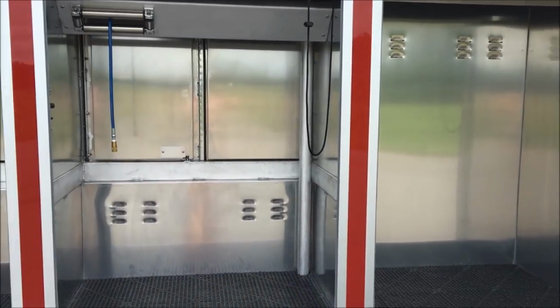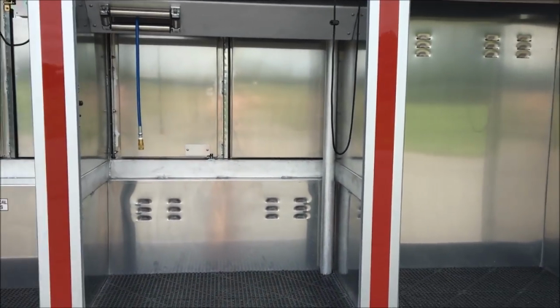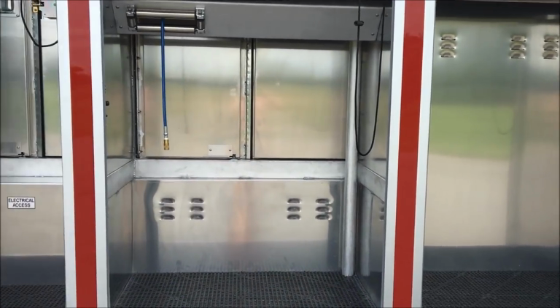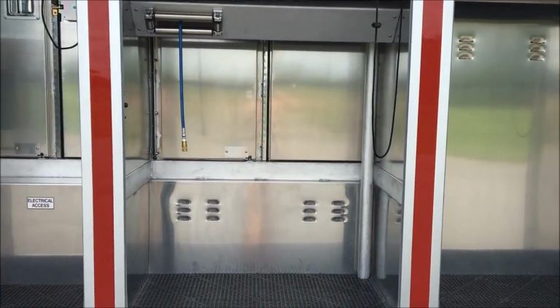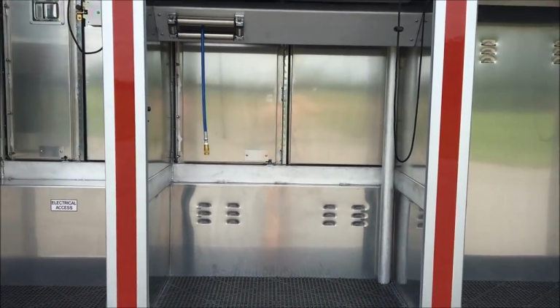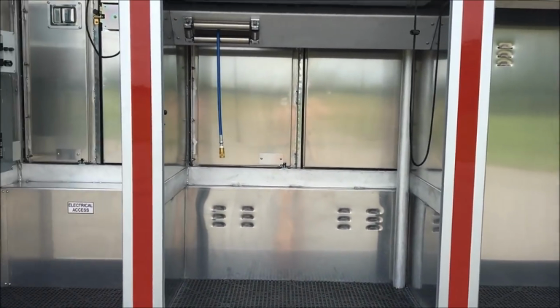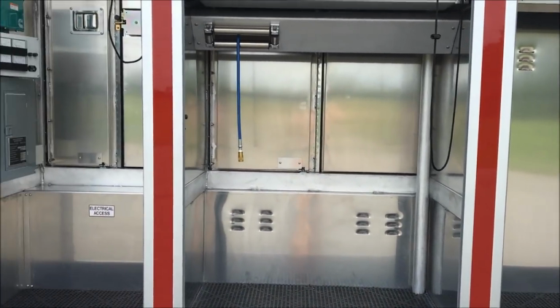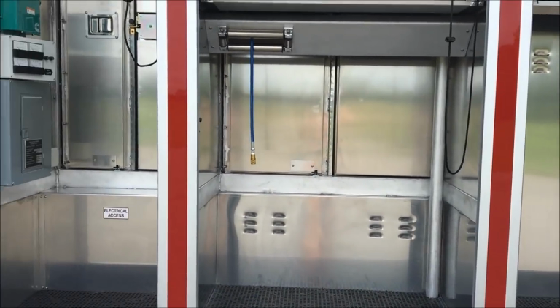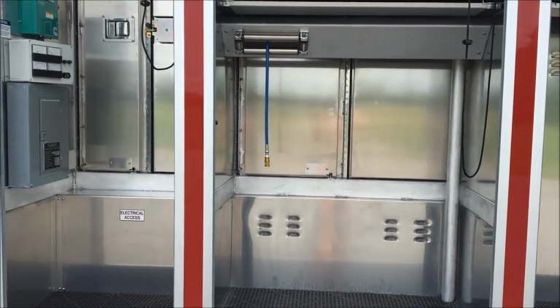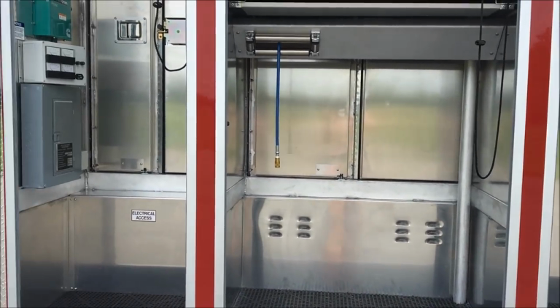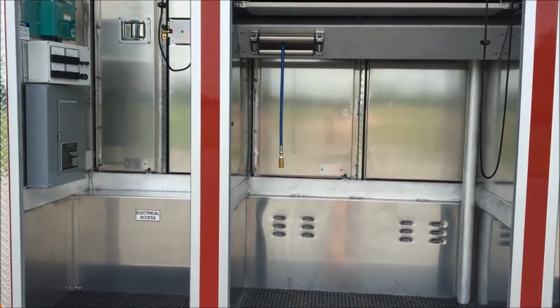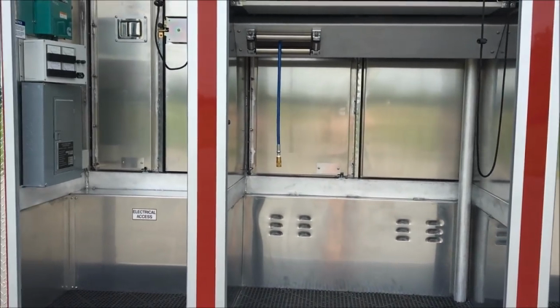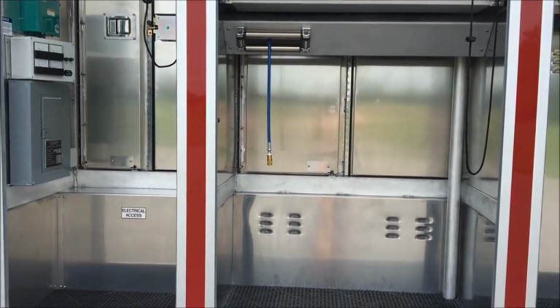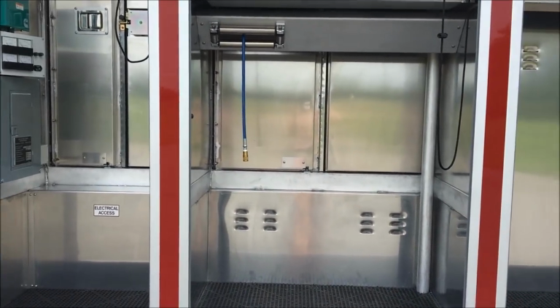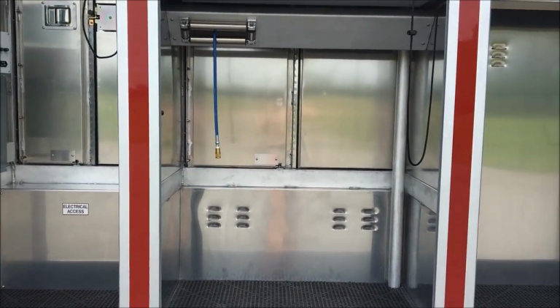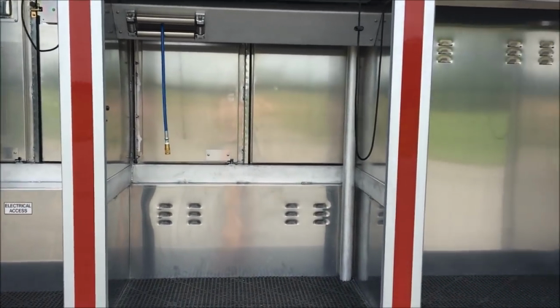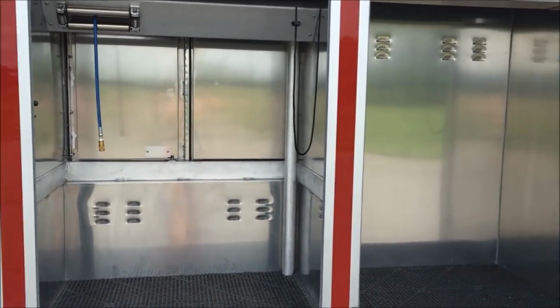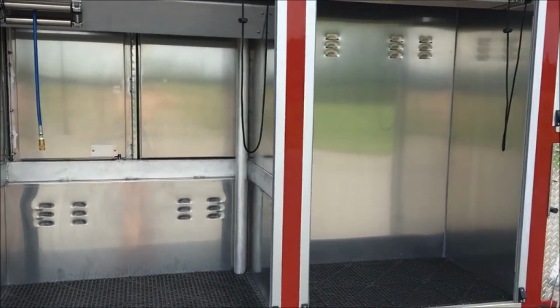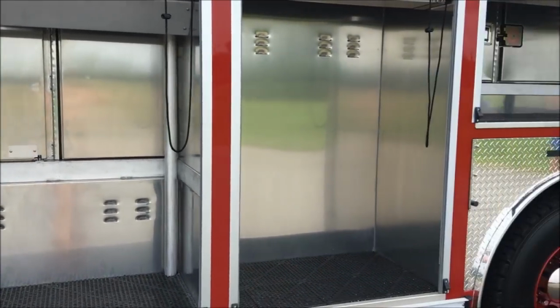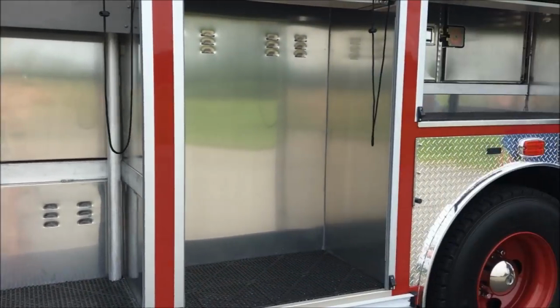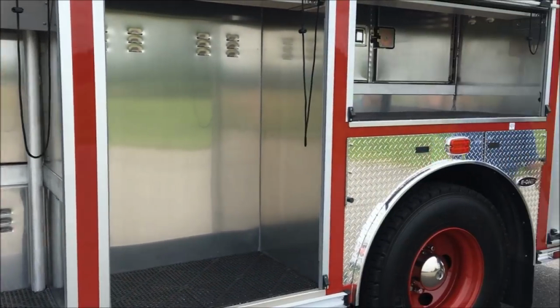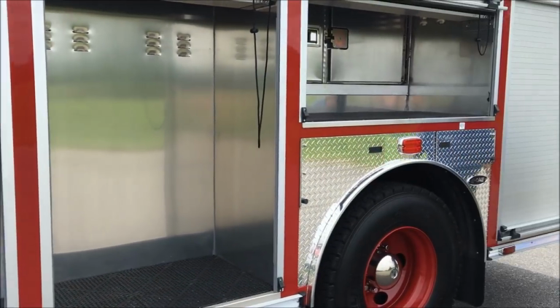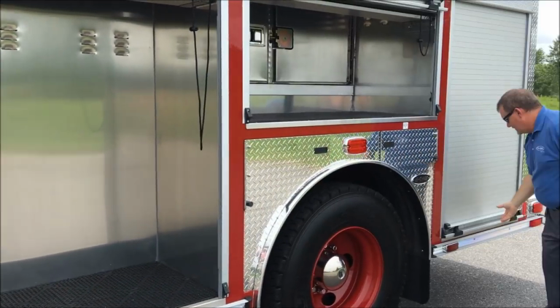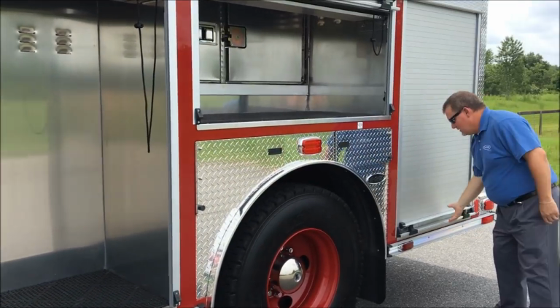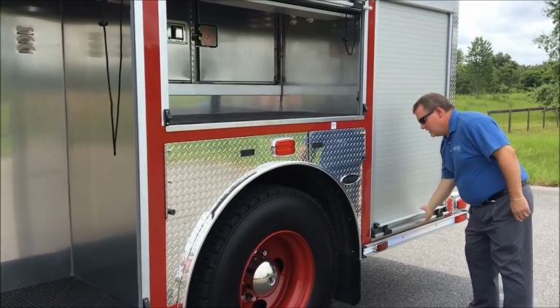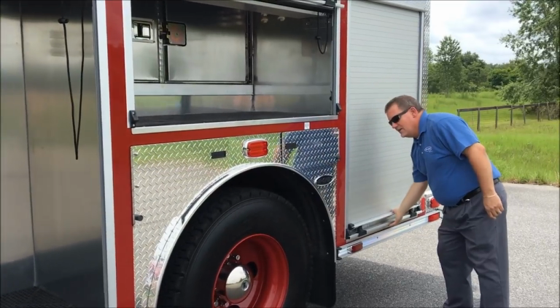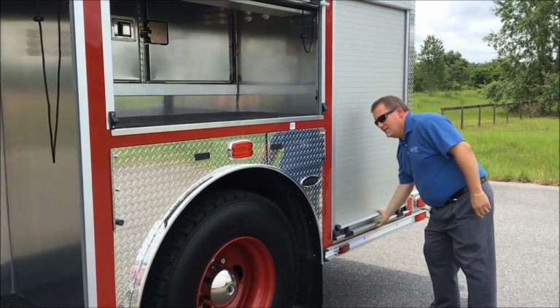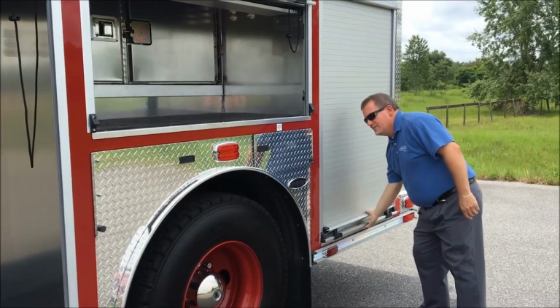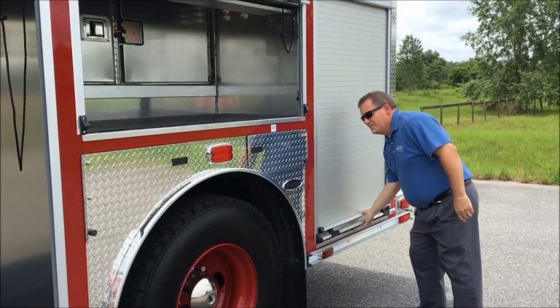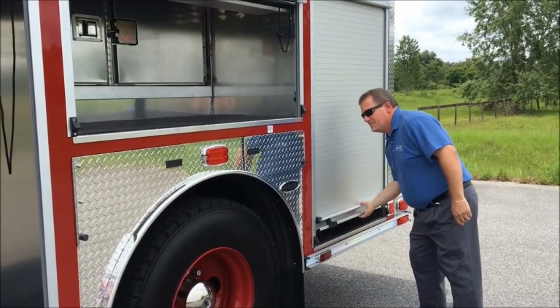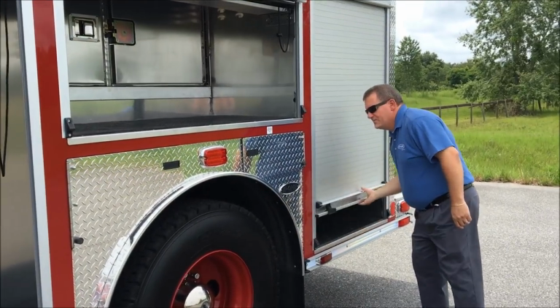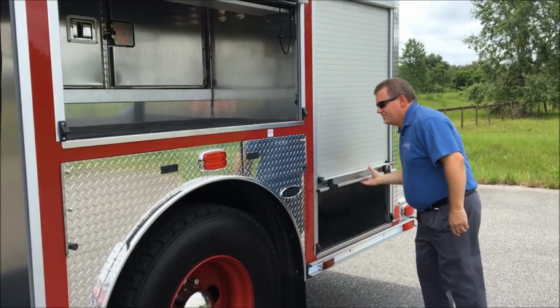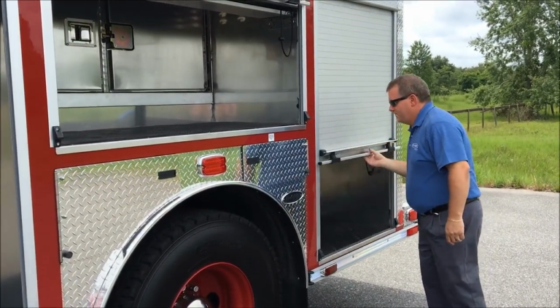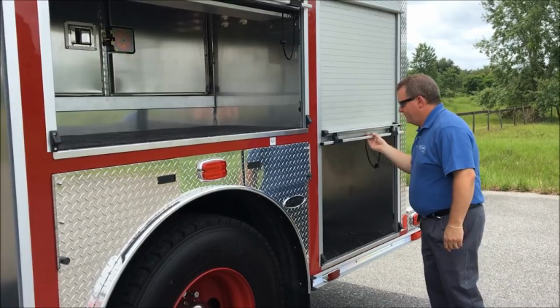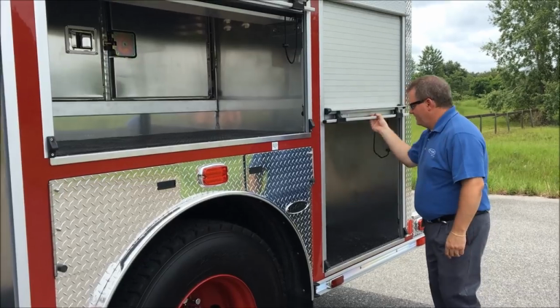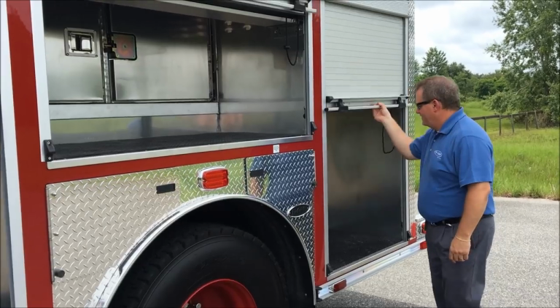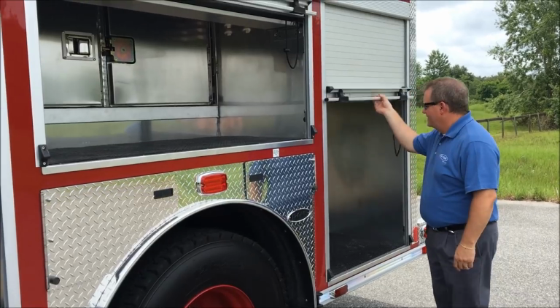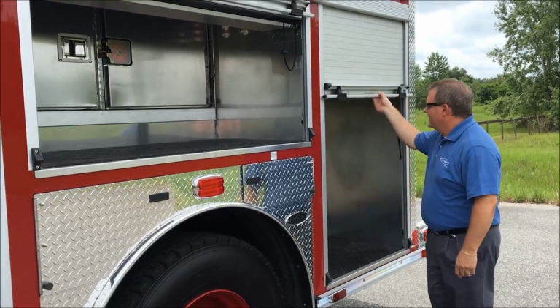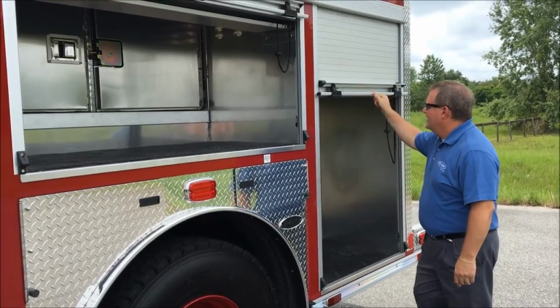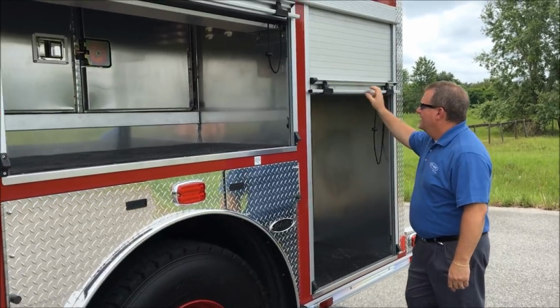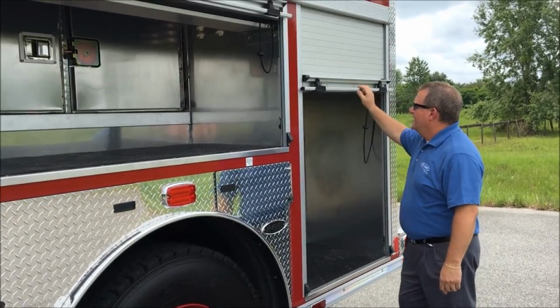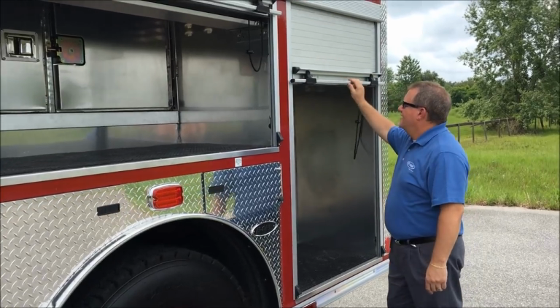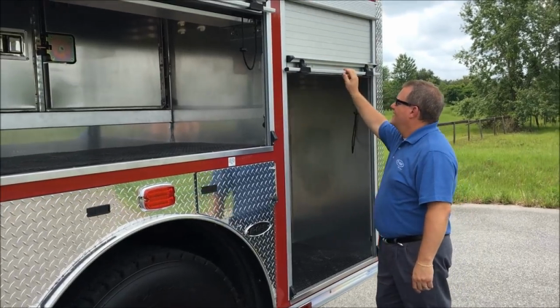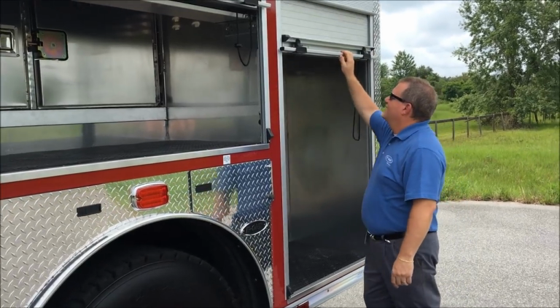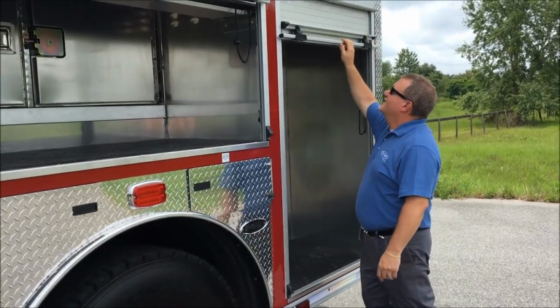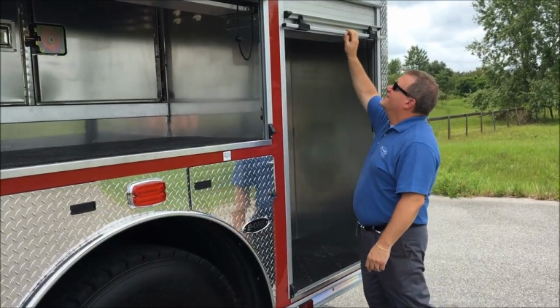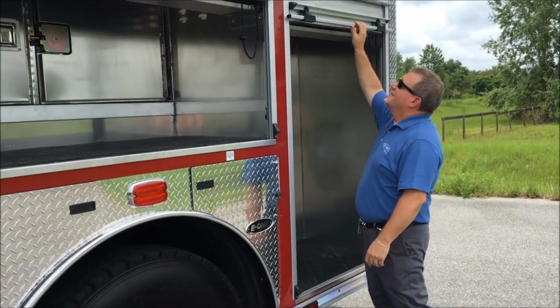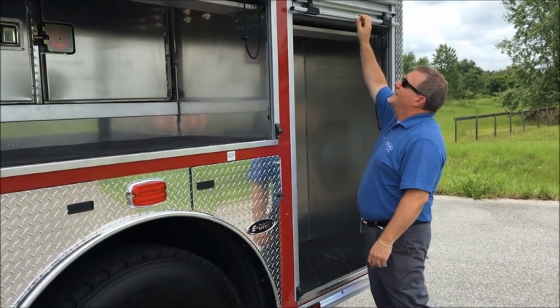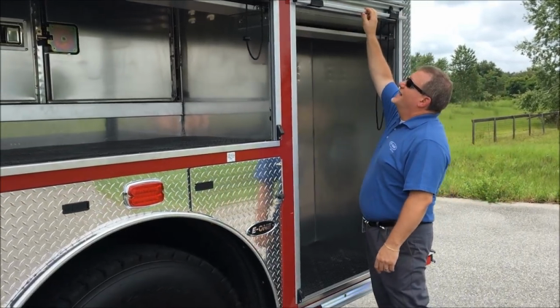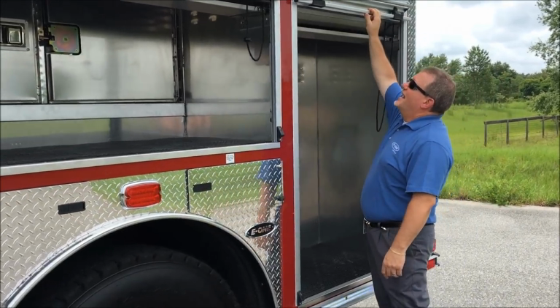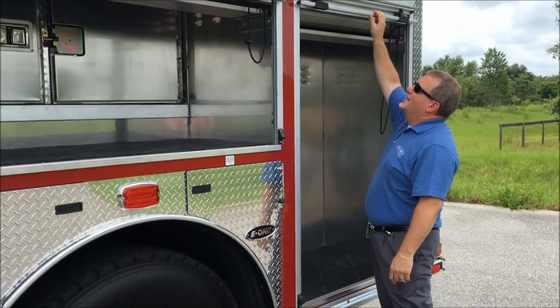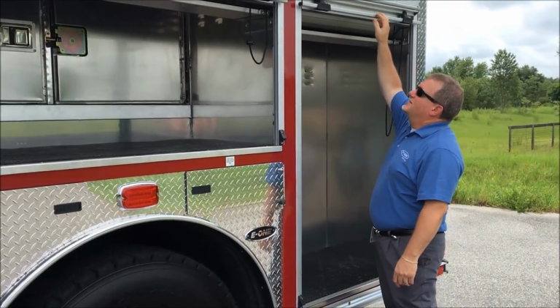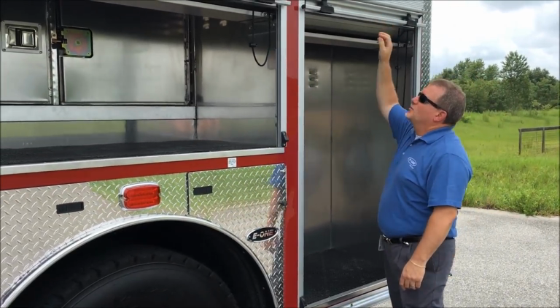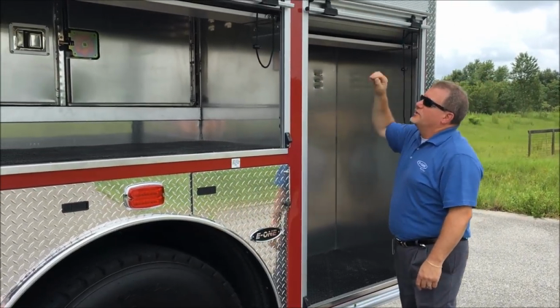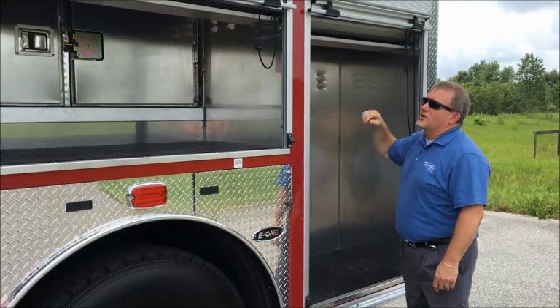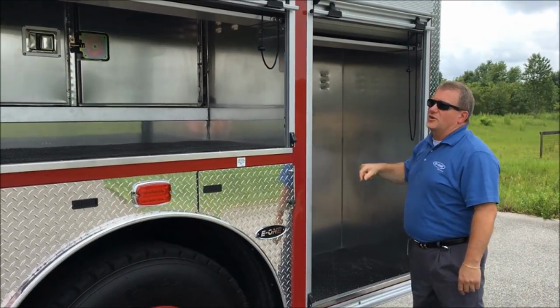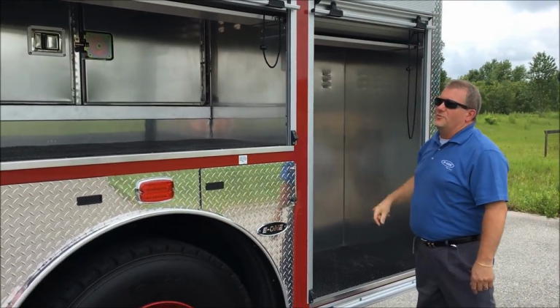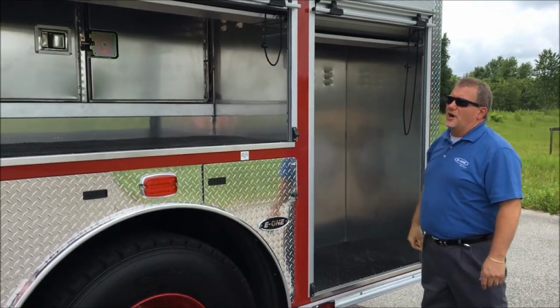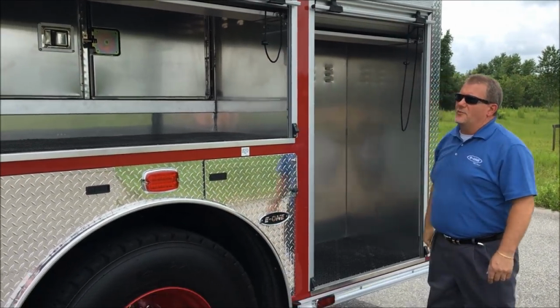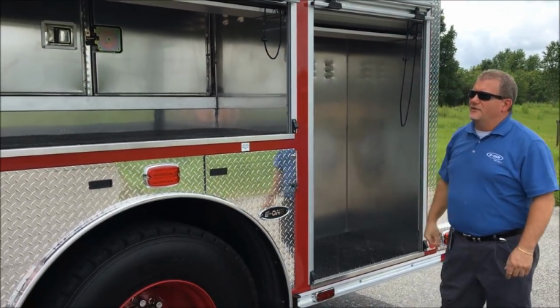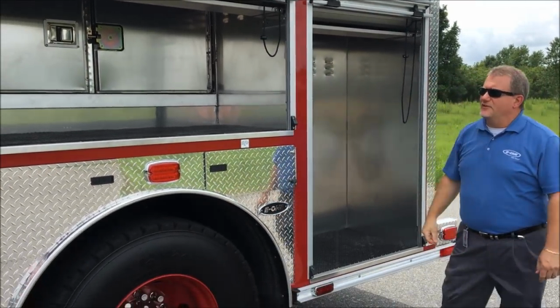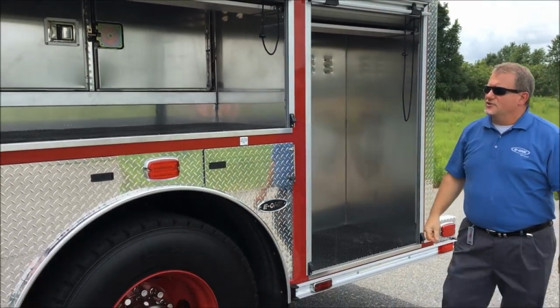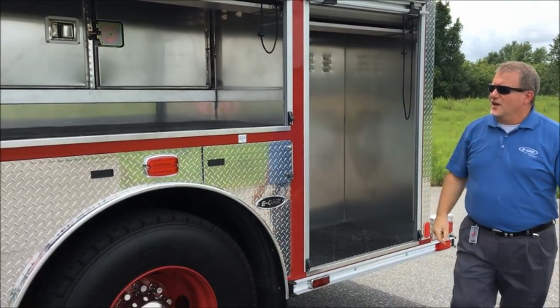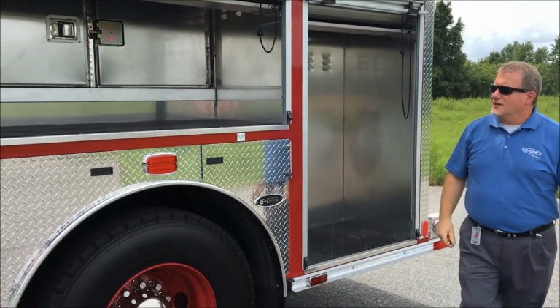There's also an over-the-wheel-well compartment, and then we move on to the rear compartment of the truck.